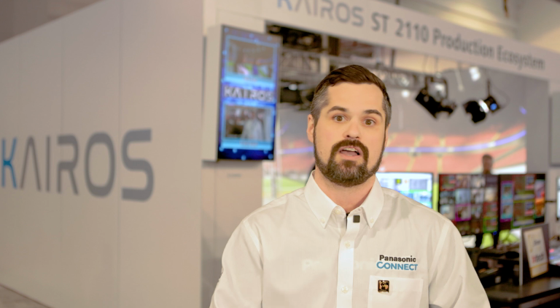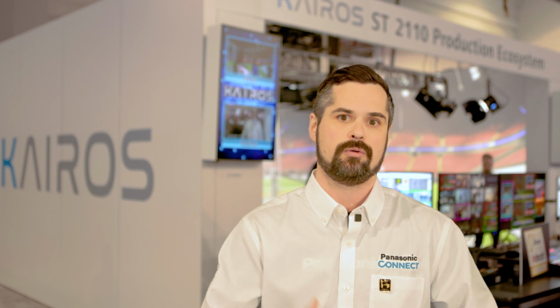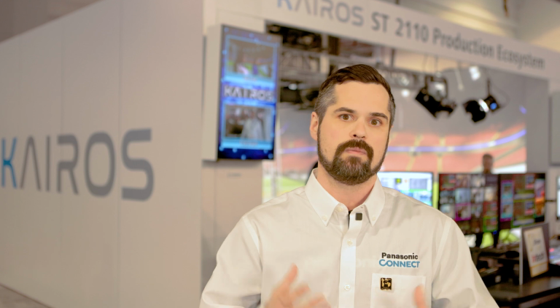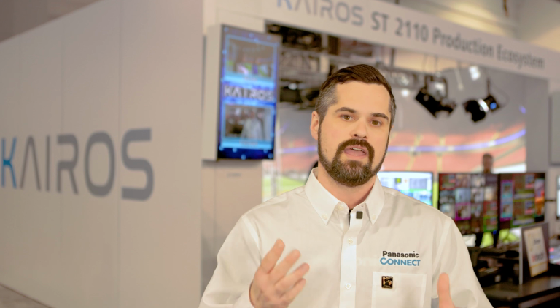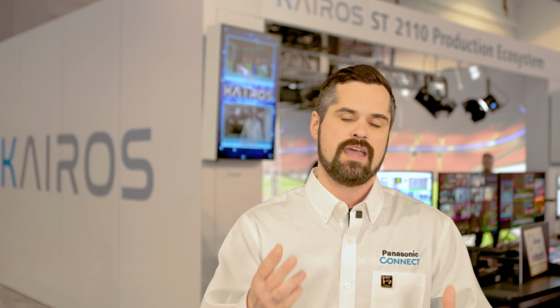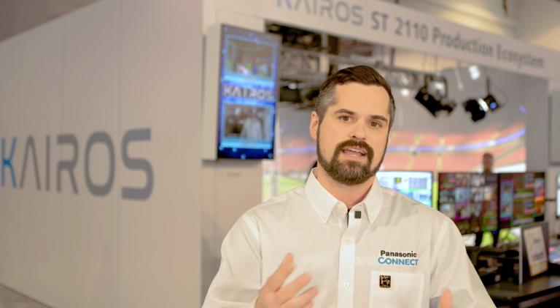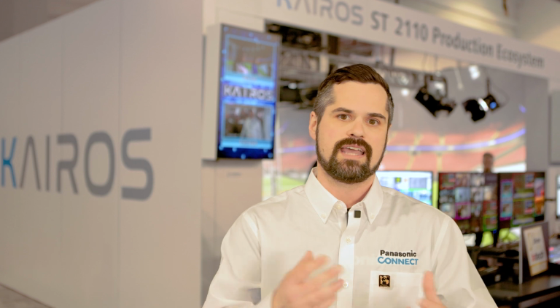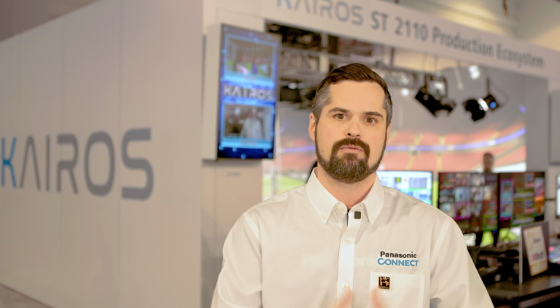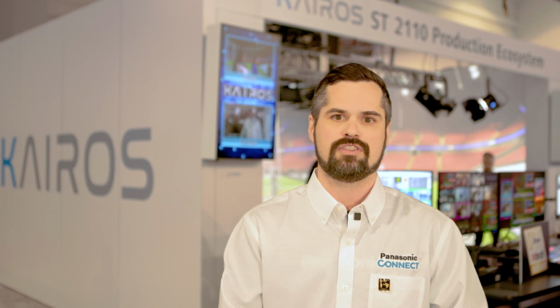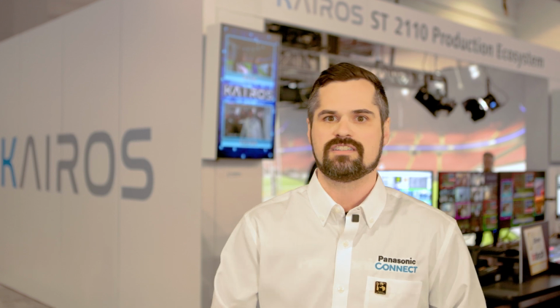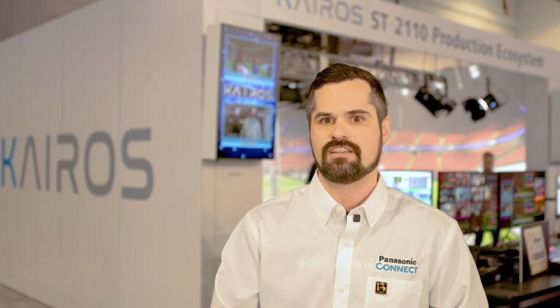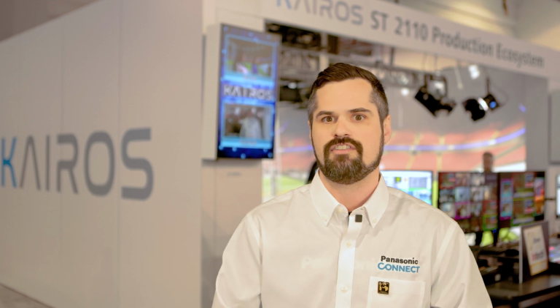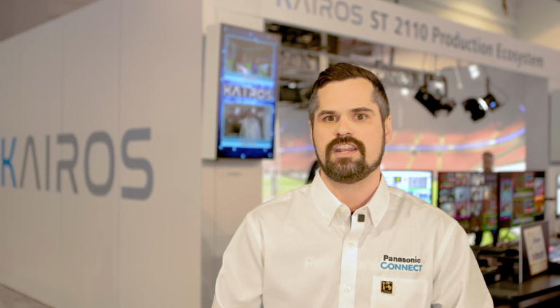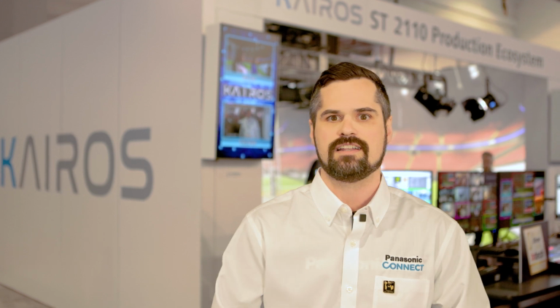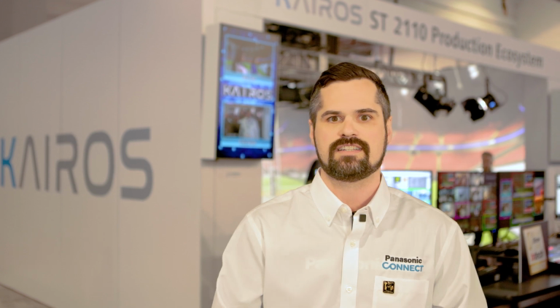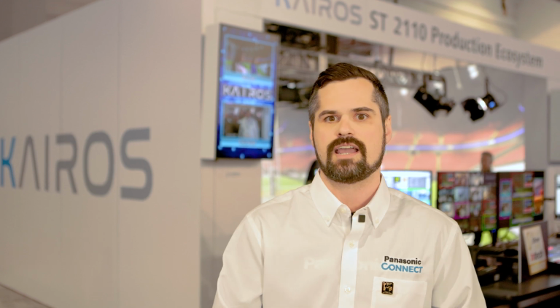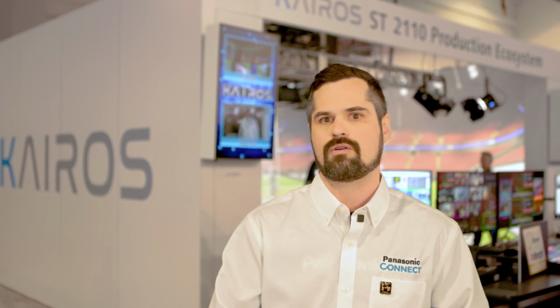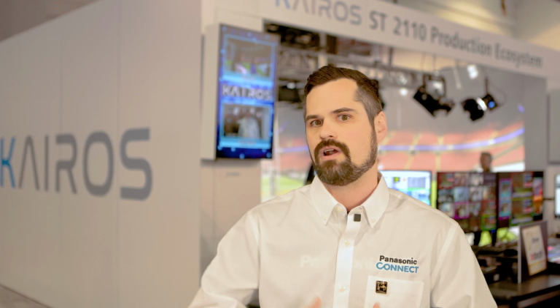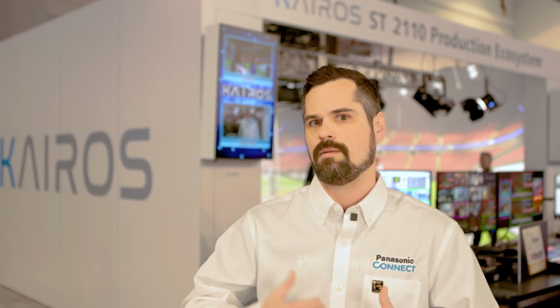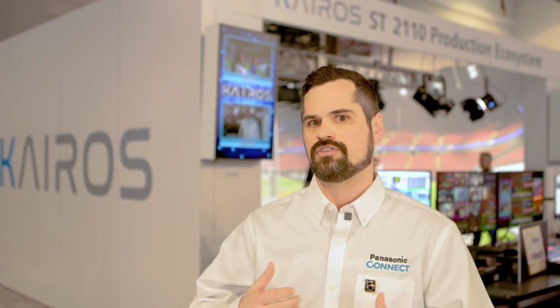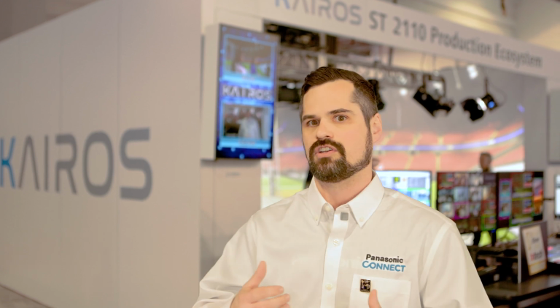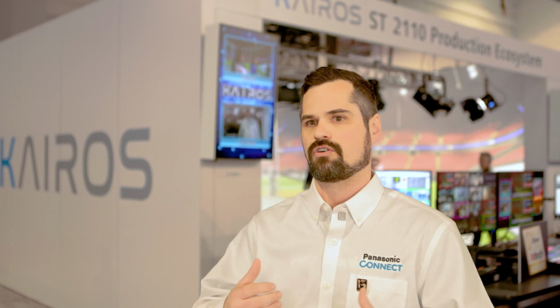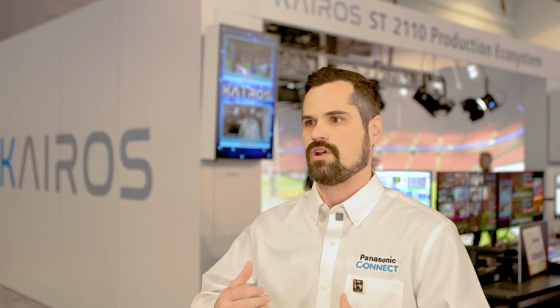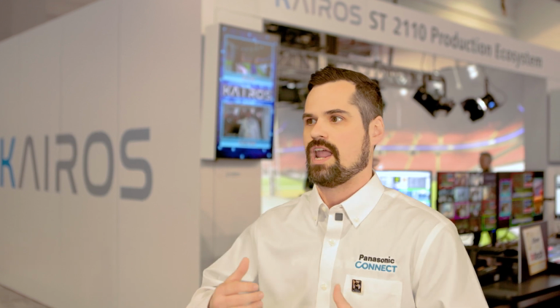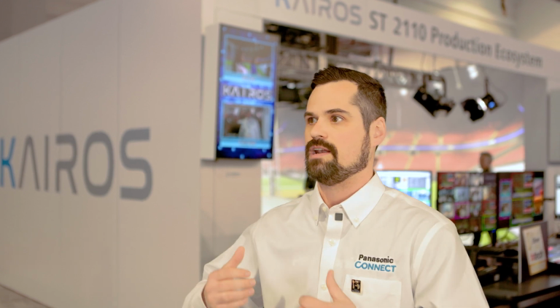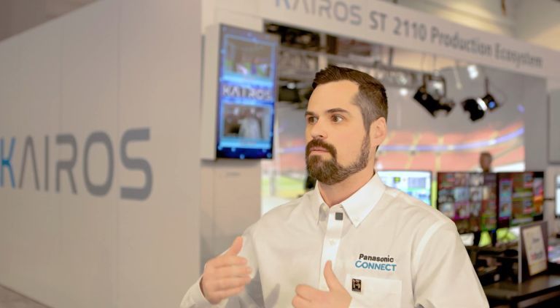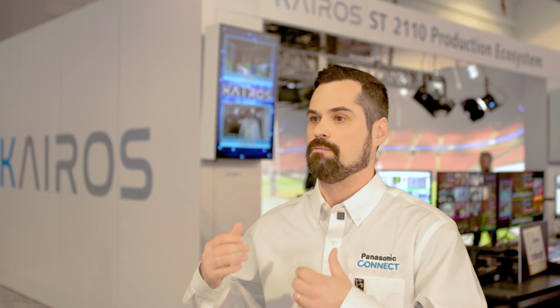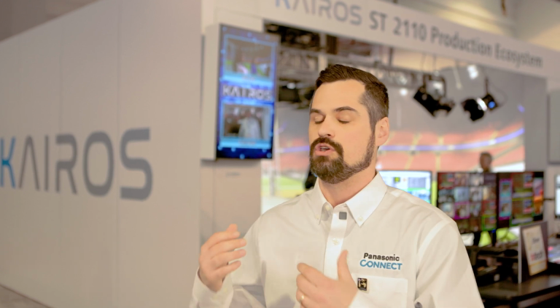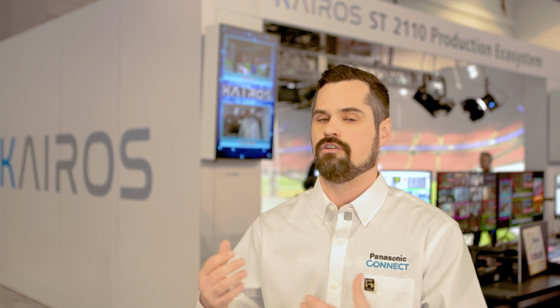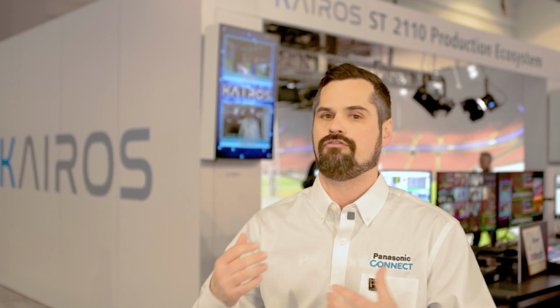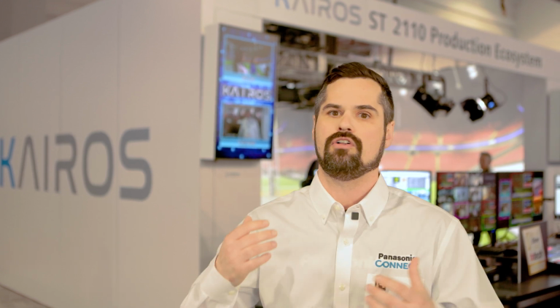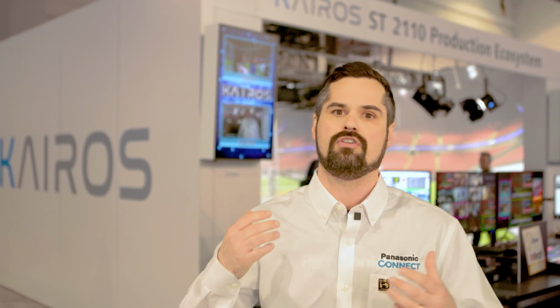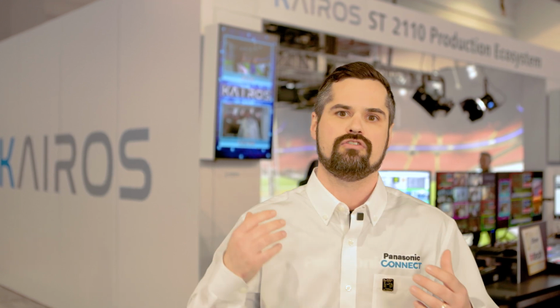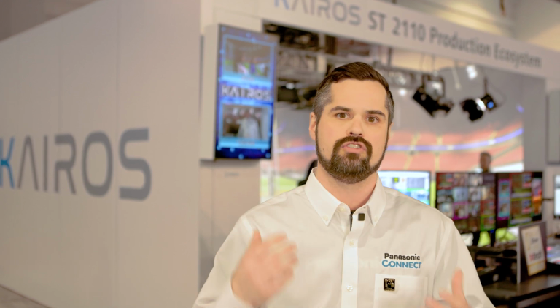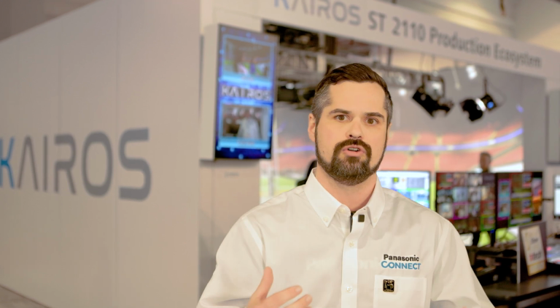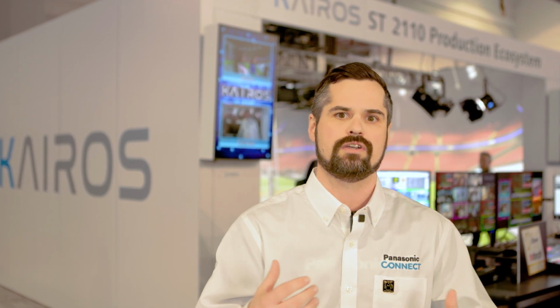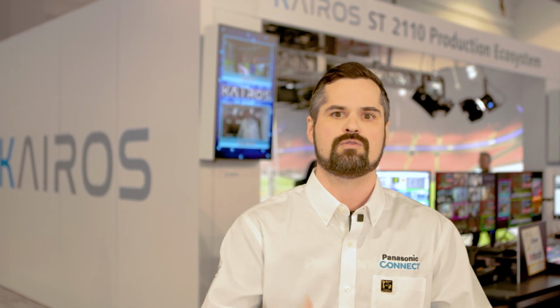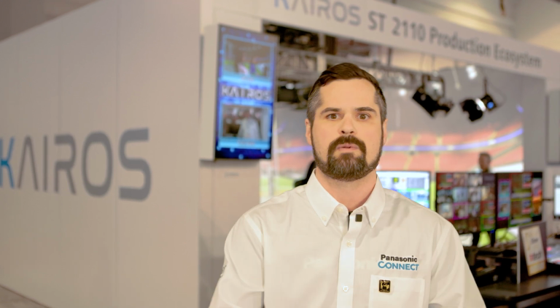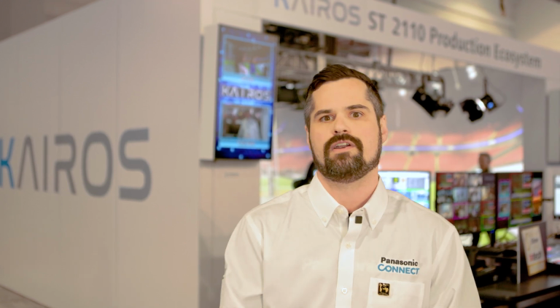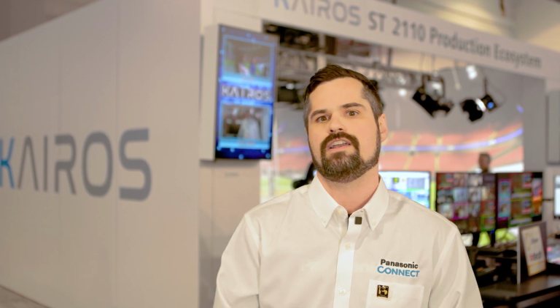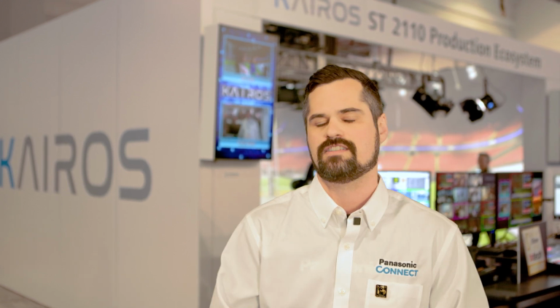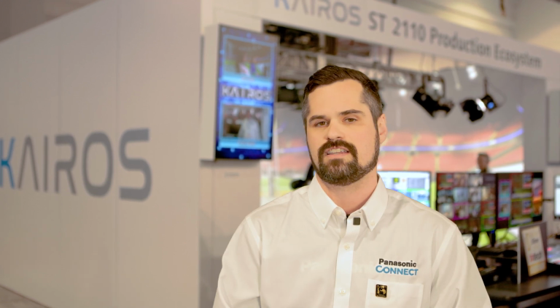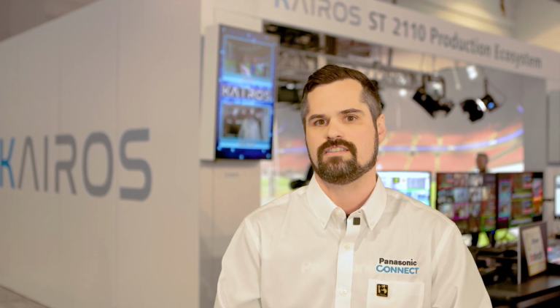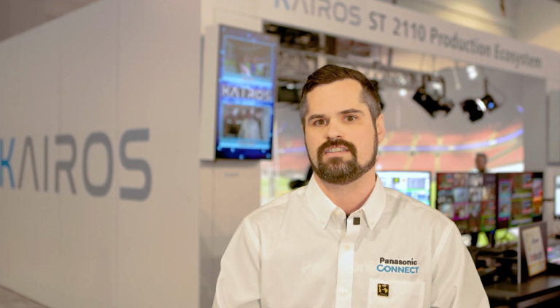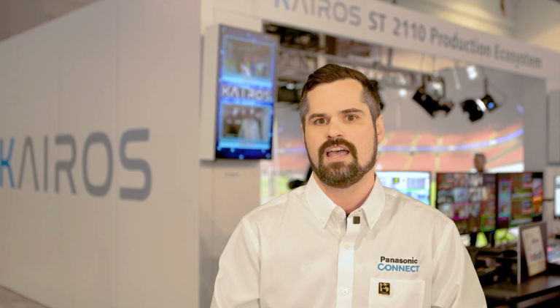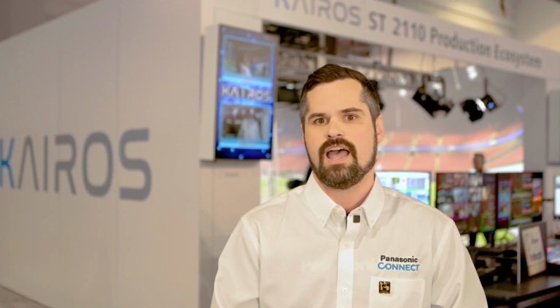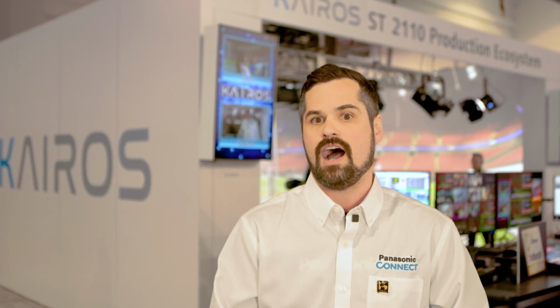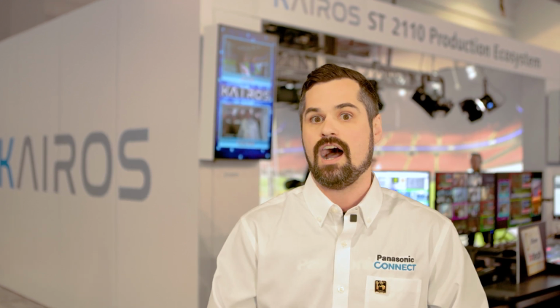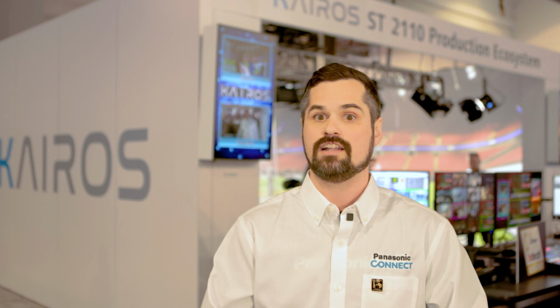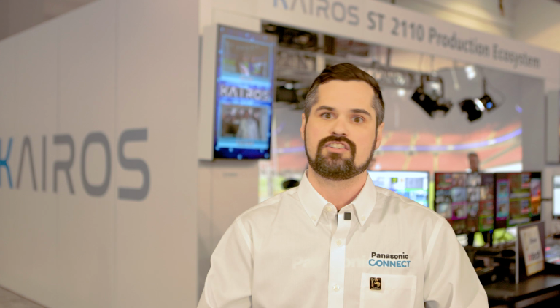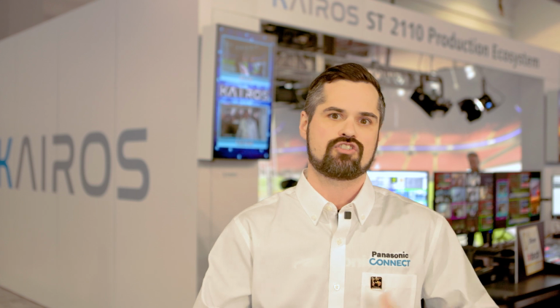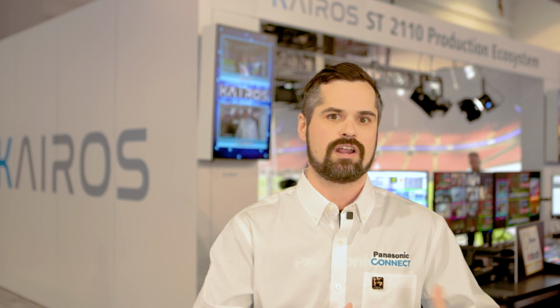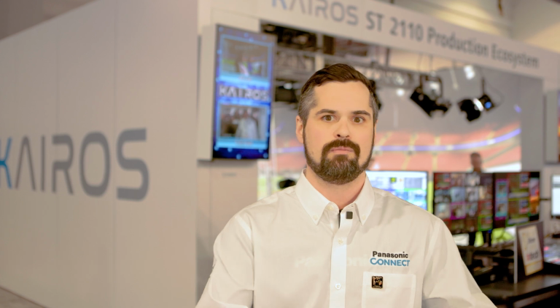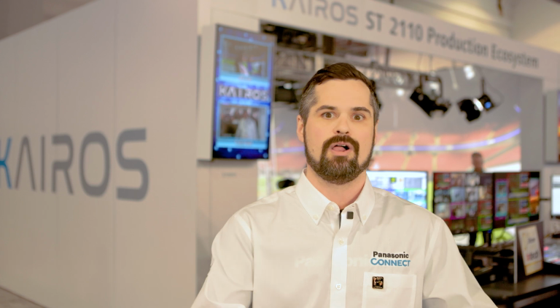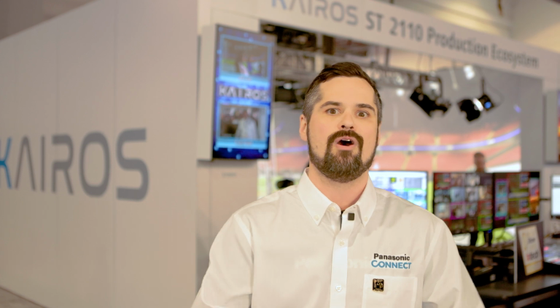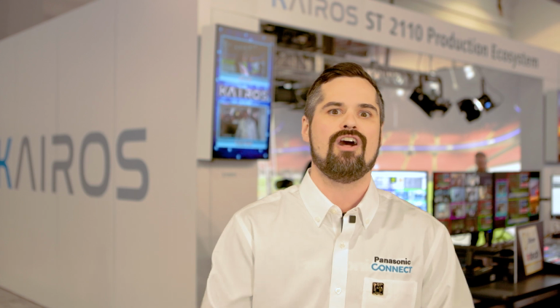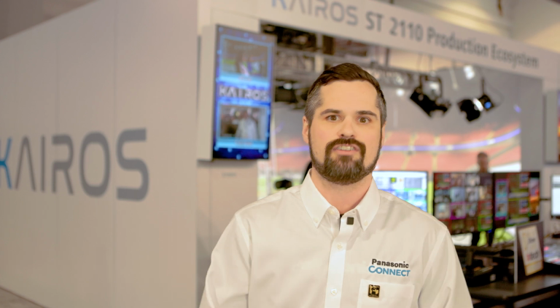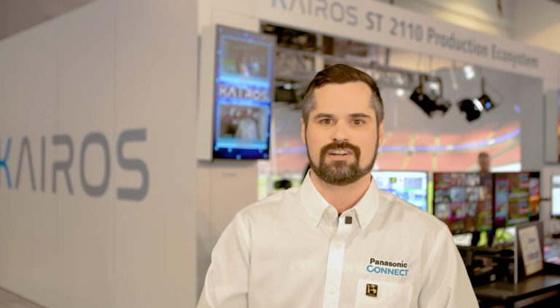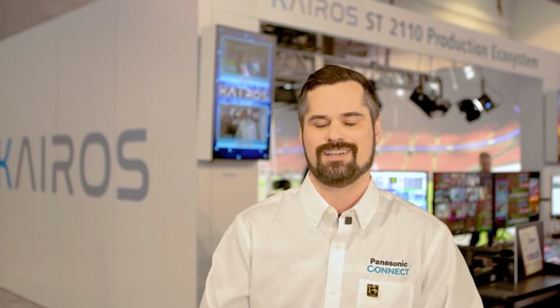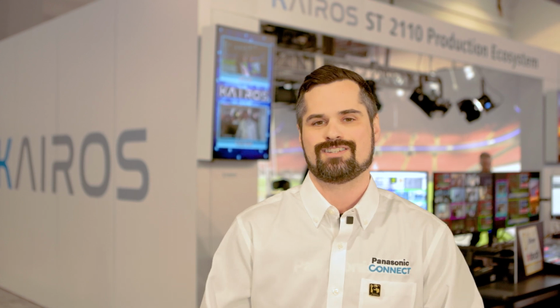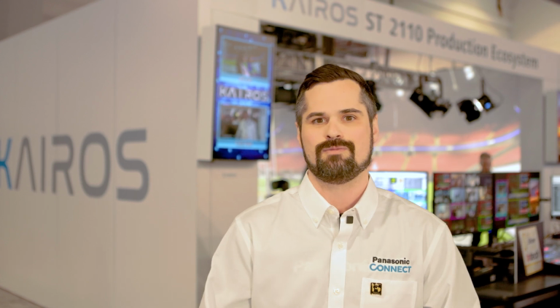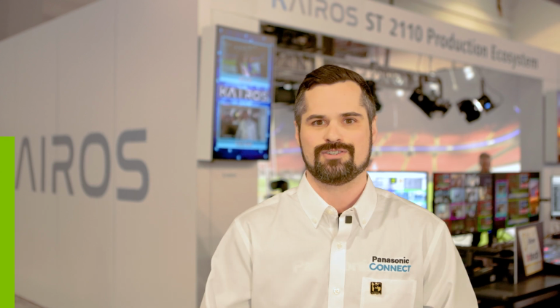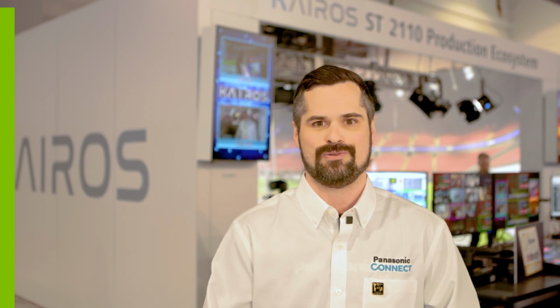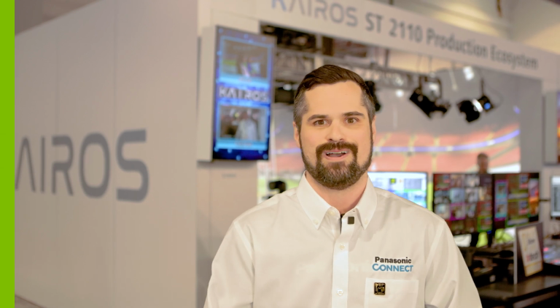Again with this NVIDIA tech we're able to create beautiful new experiences to try to blow all of our customers away.